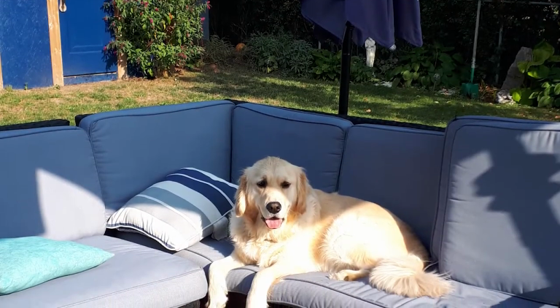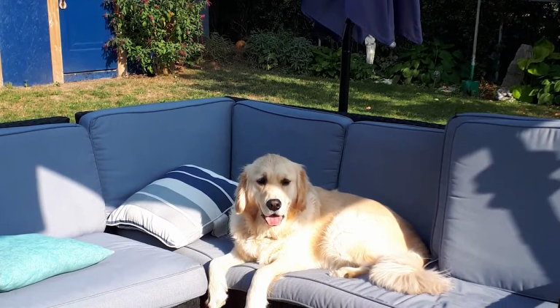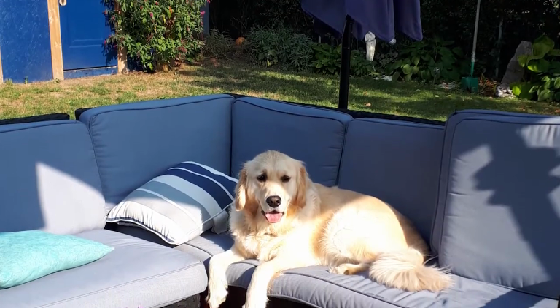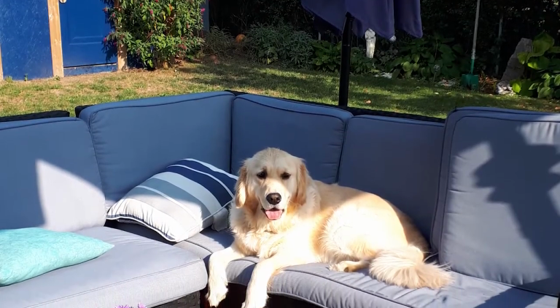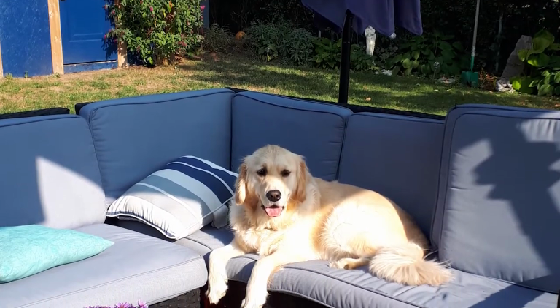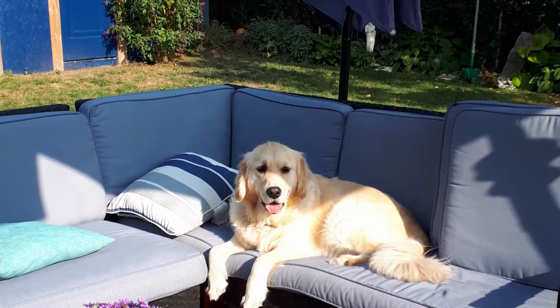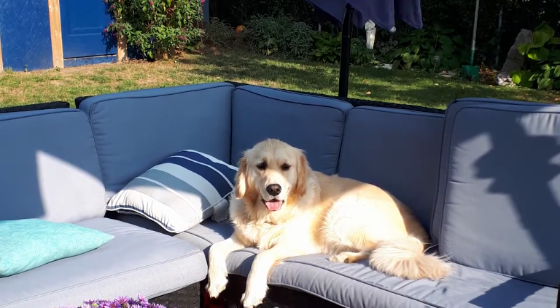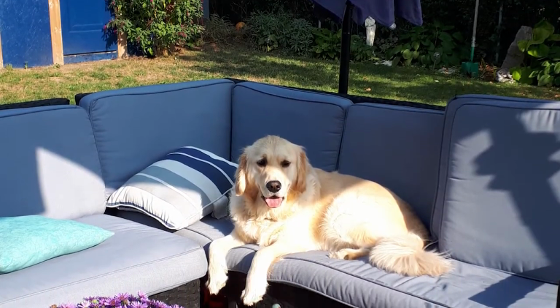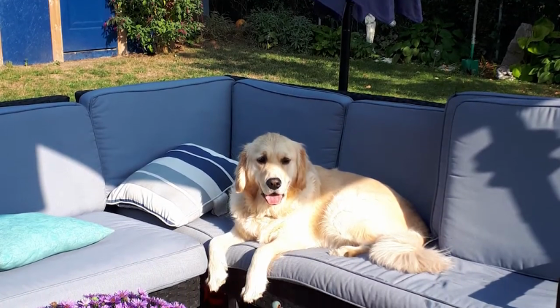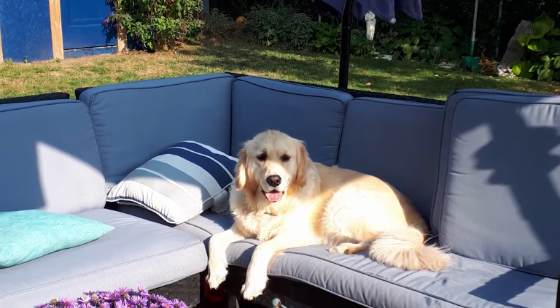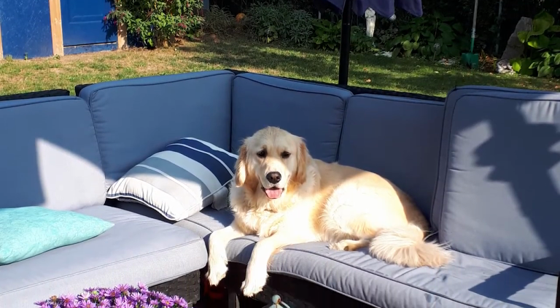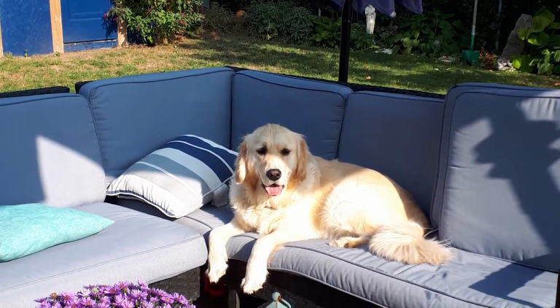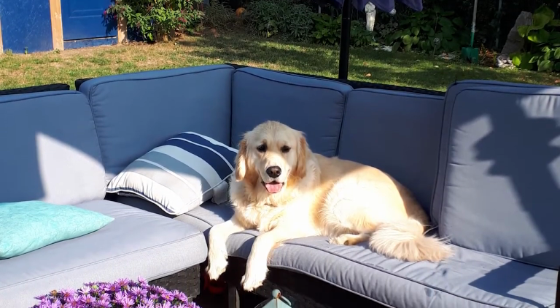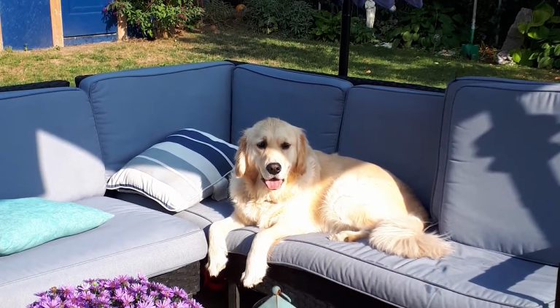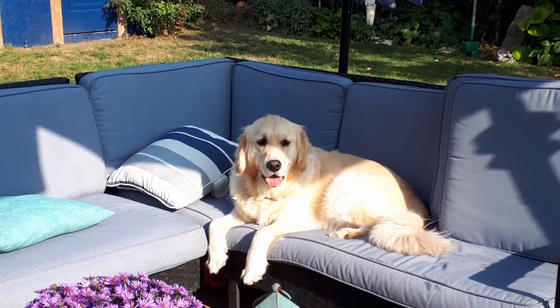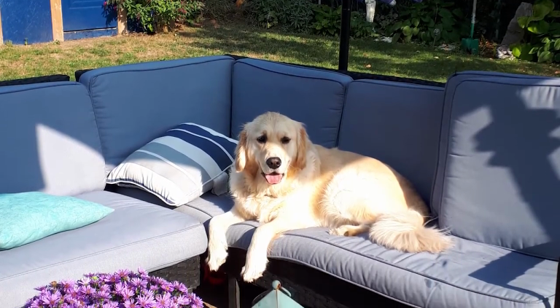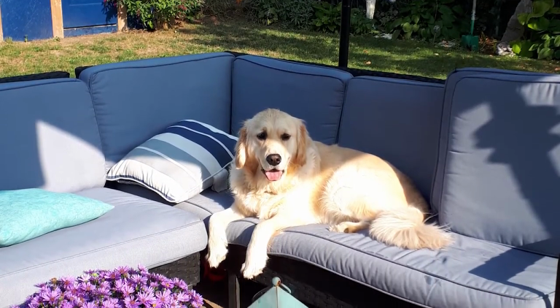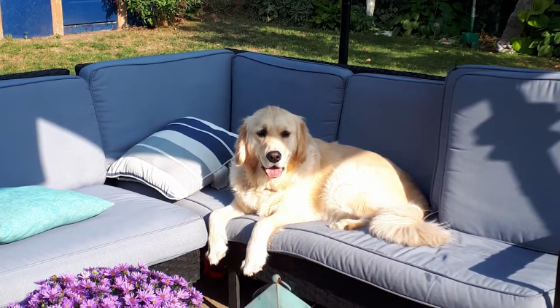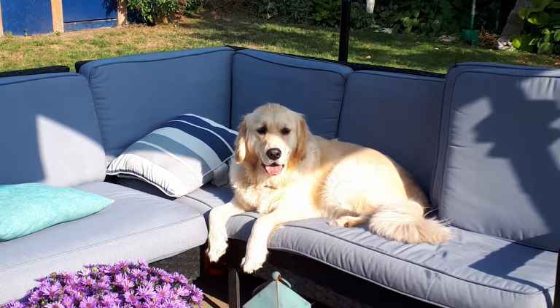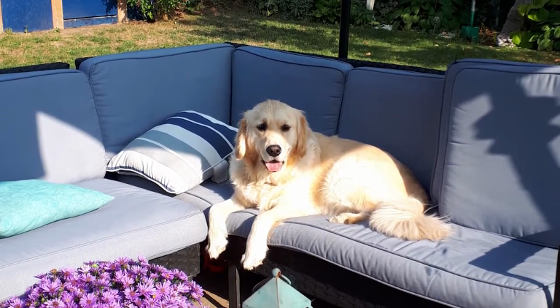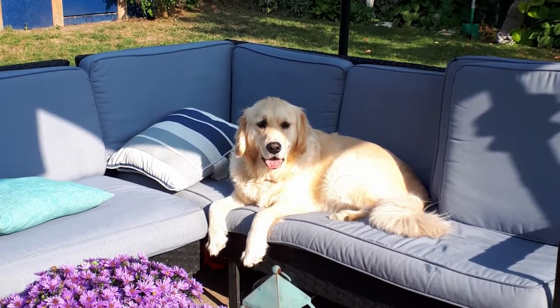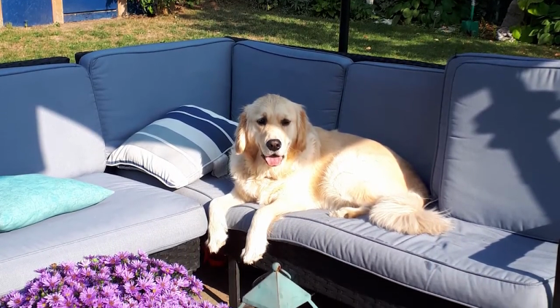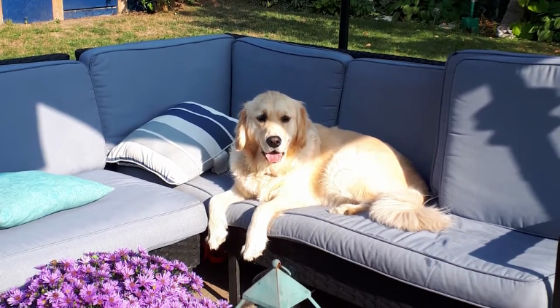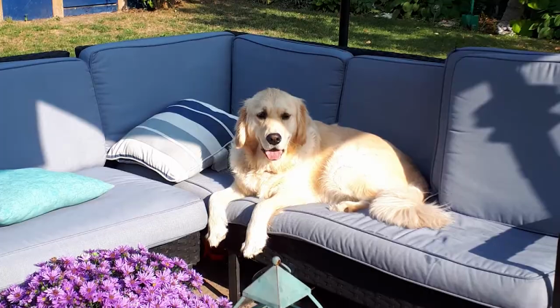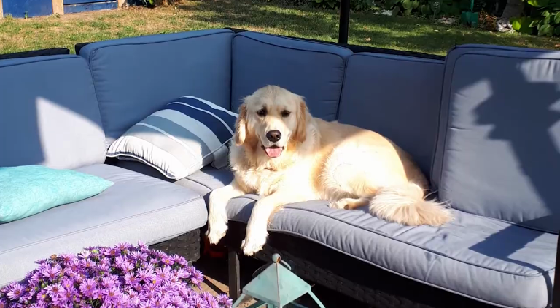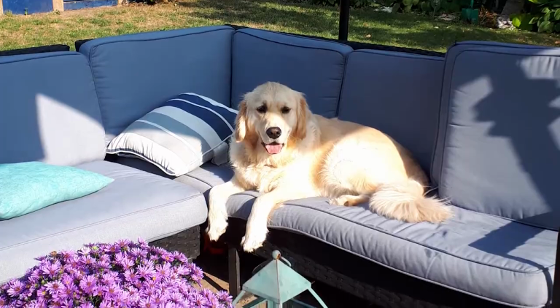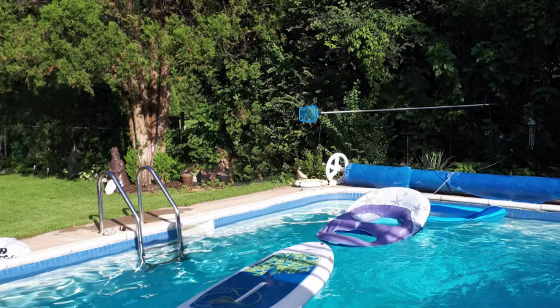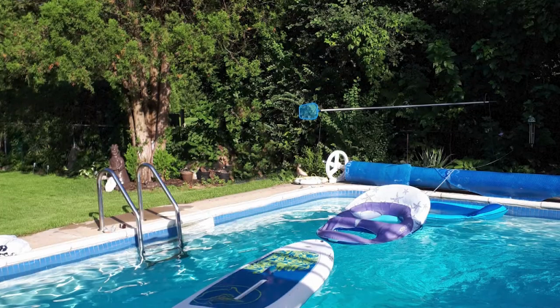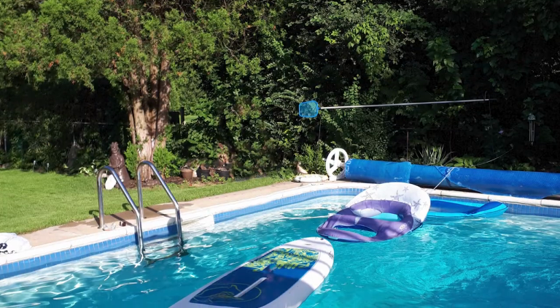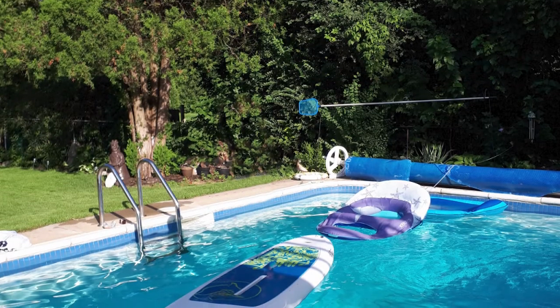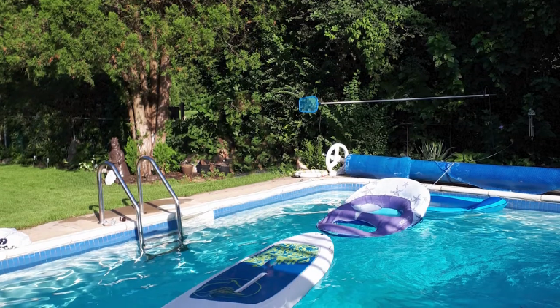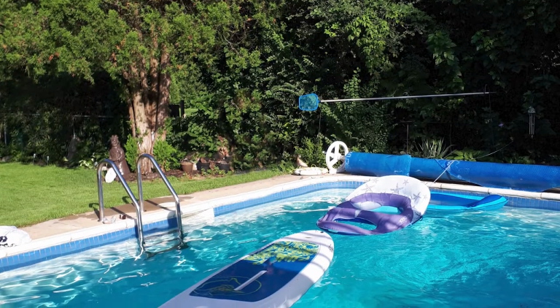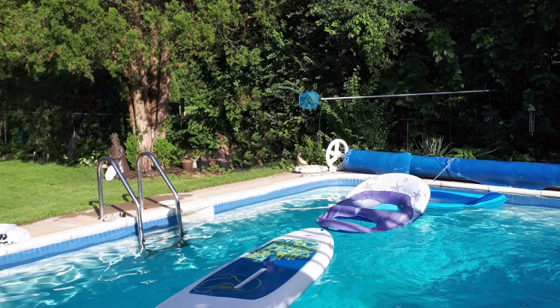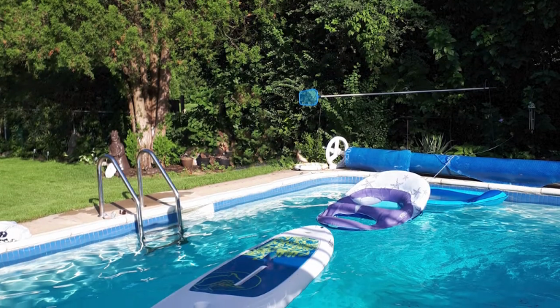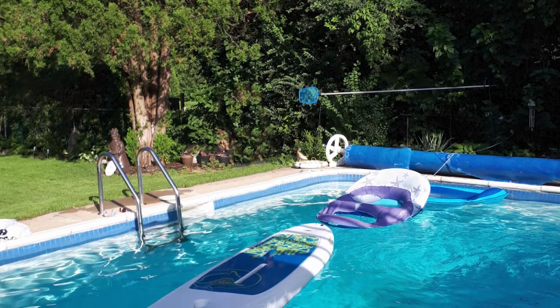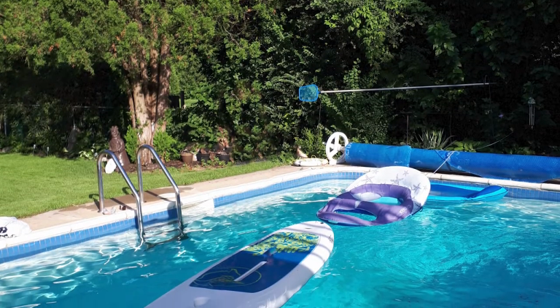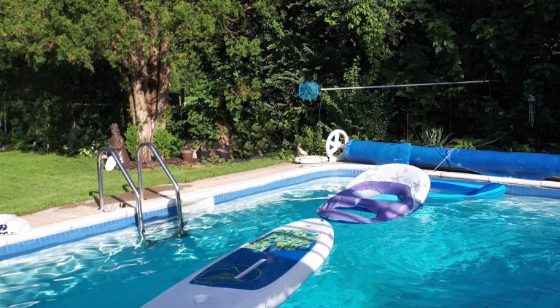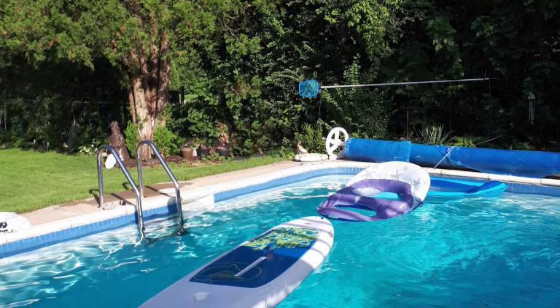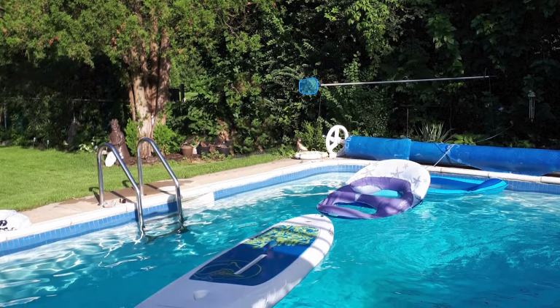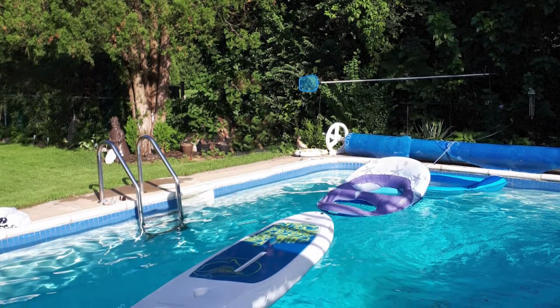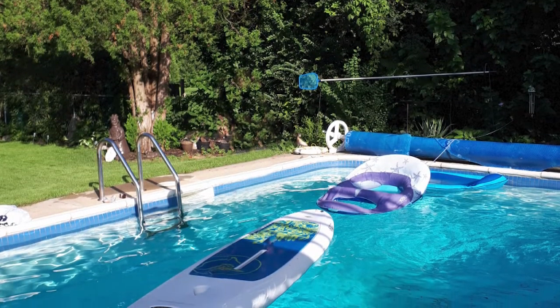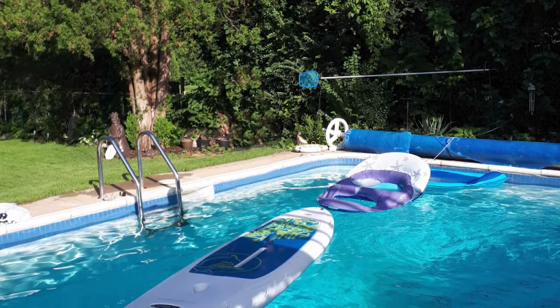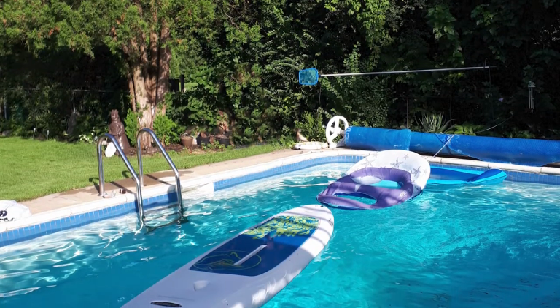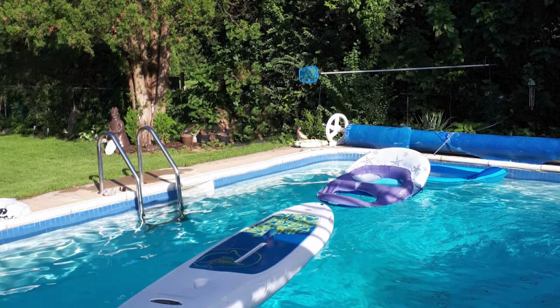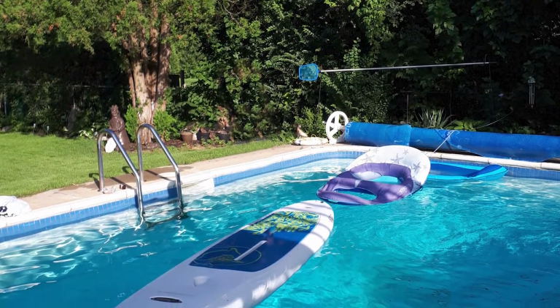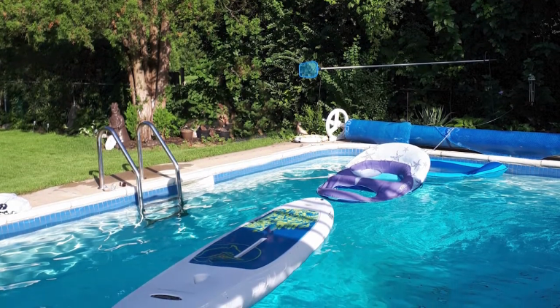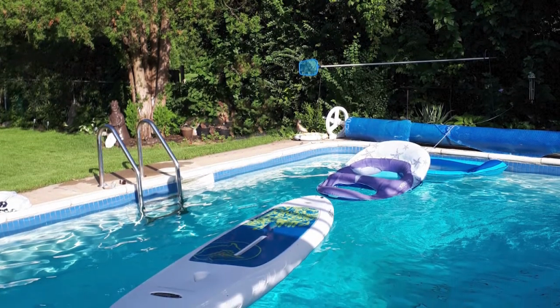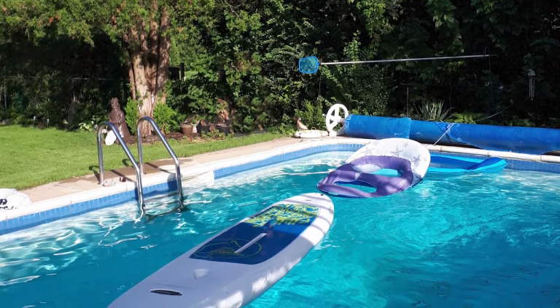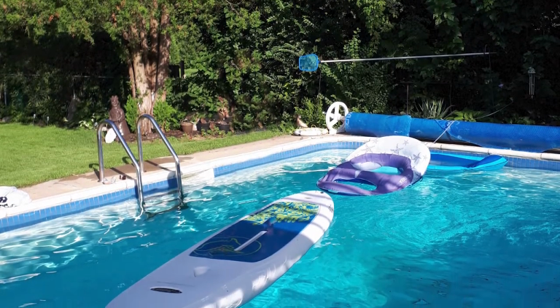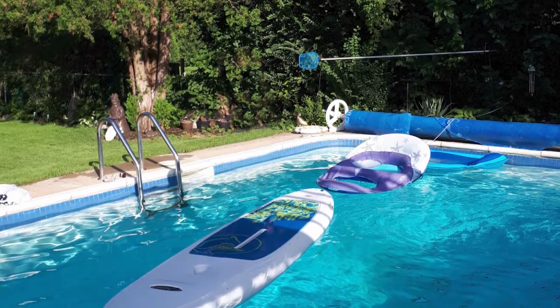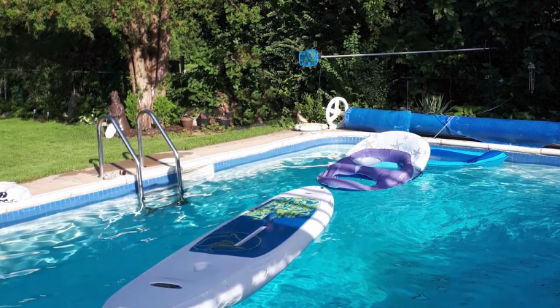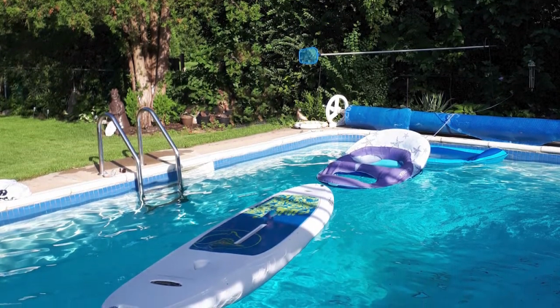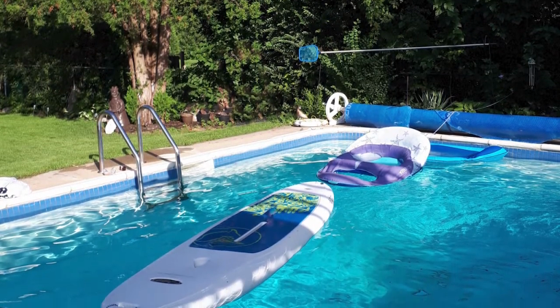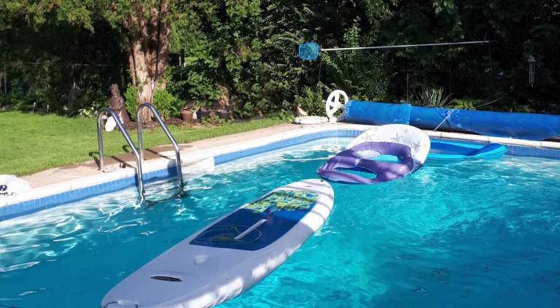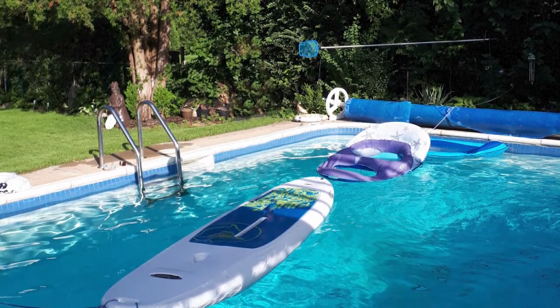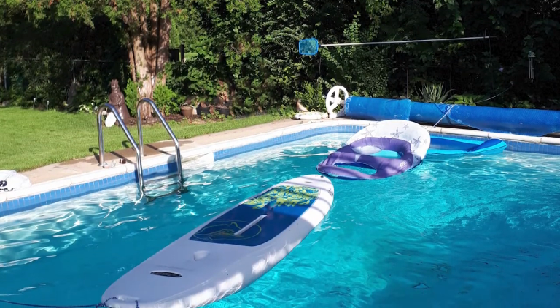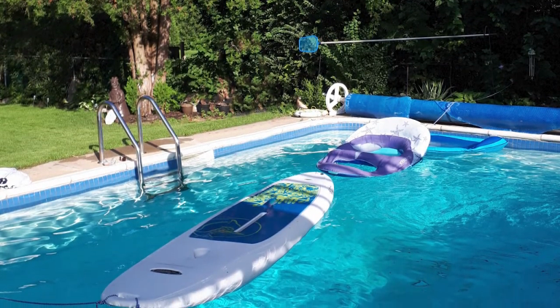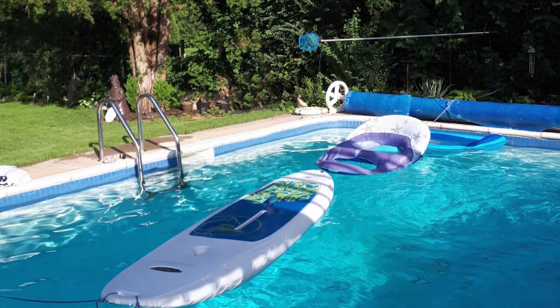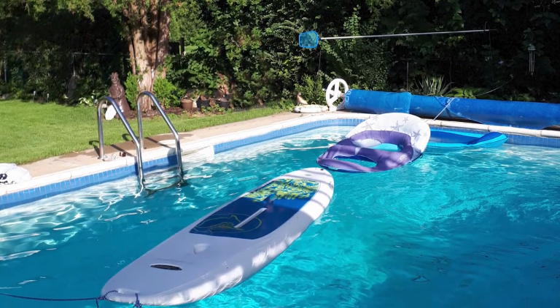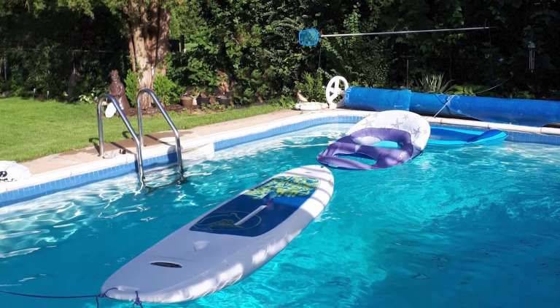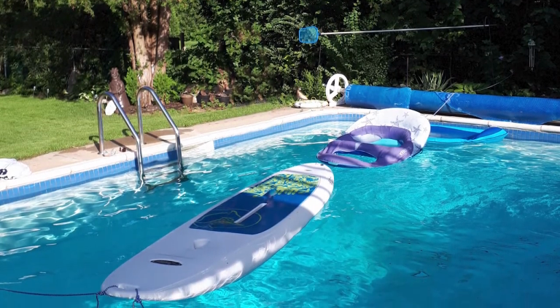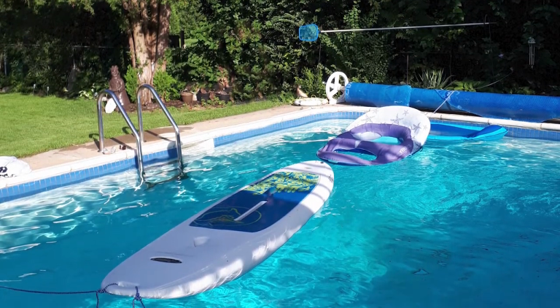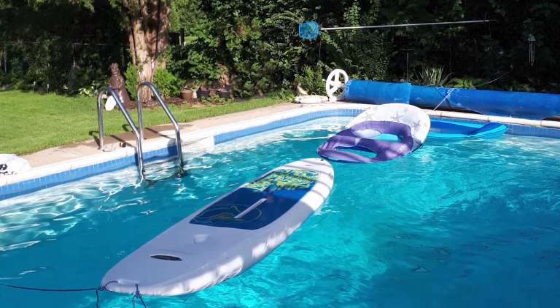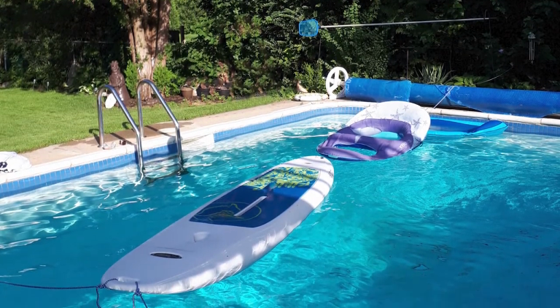Burgers on the barbecue, cannonballs in the pool — your backyard oasis awaits.